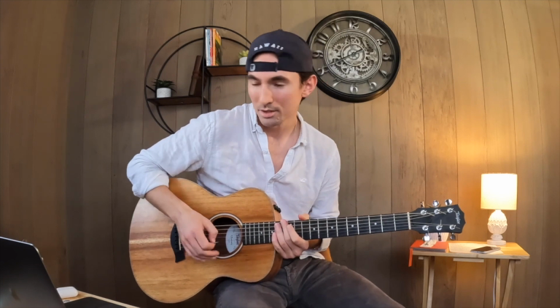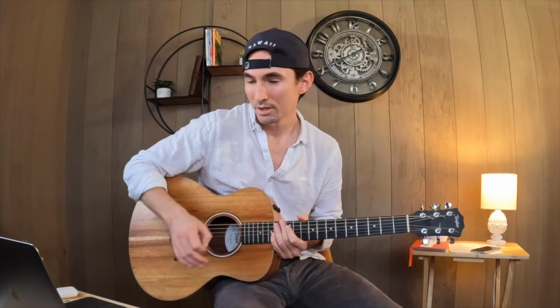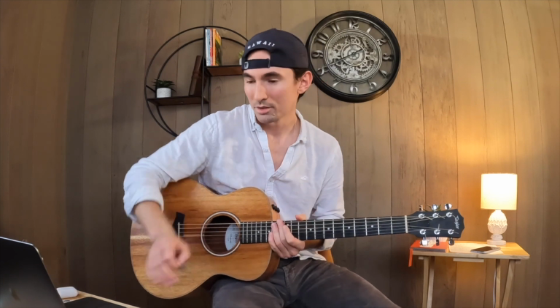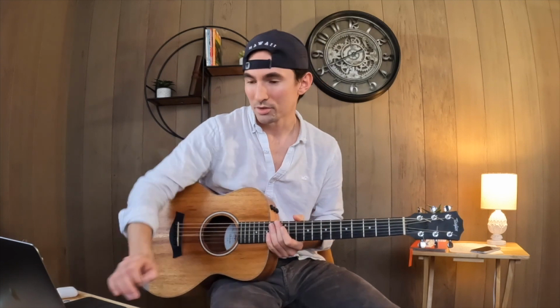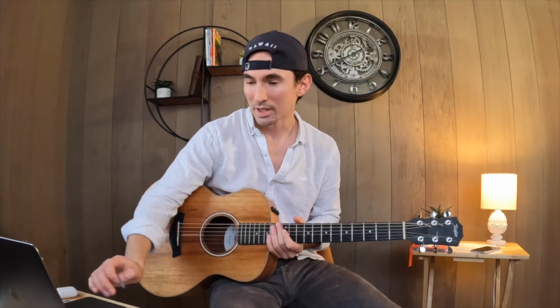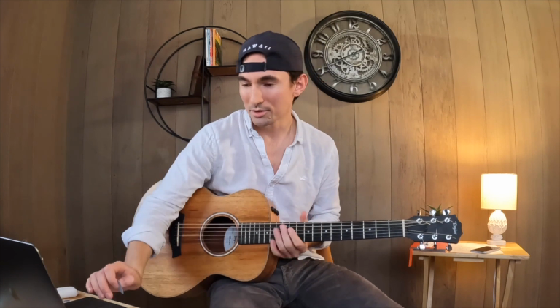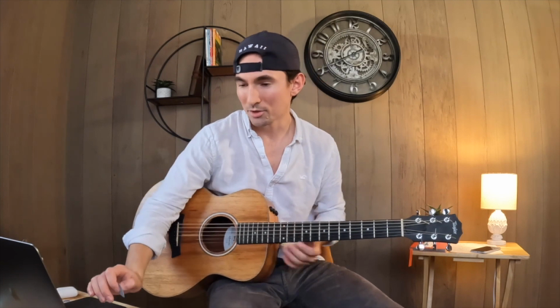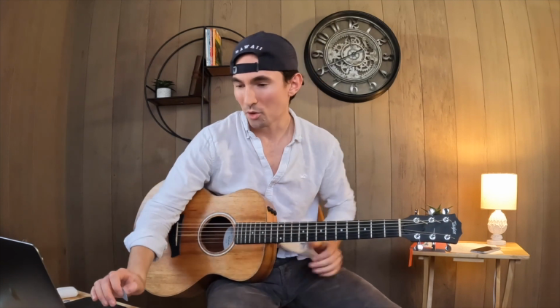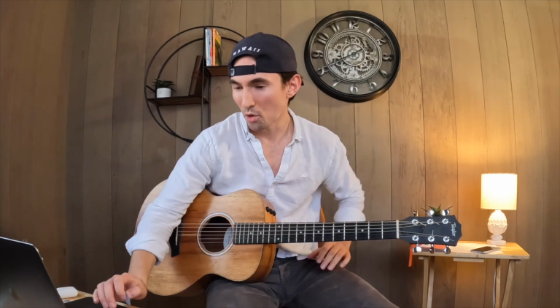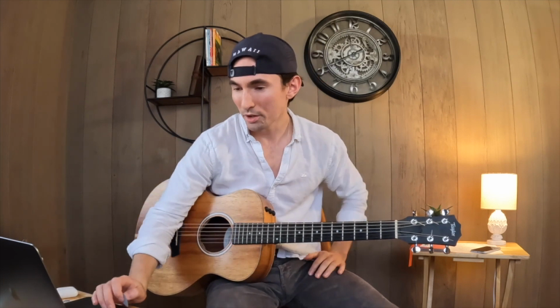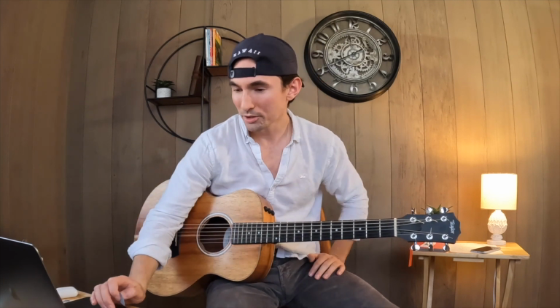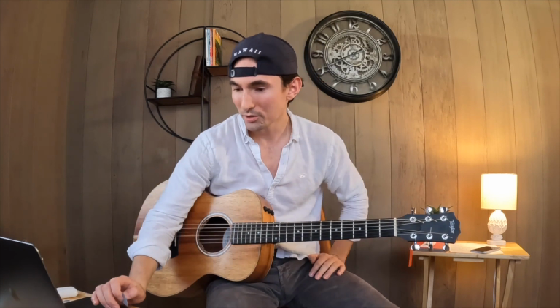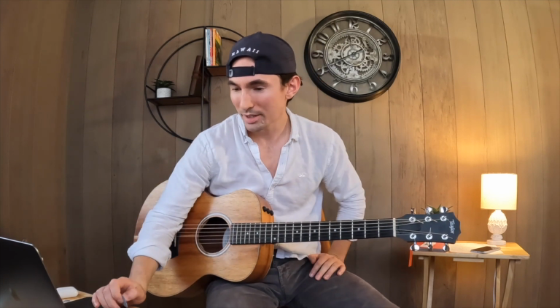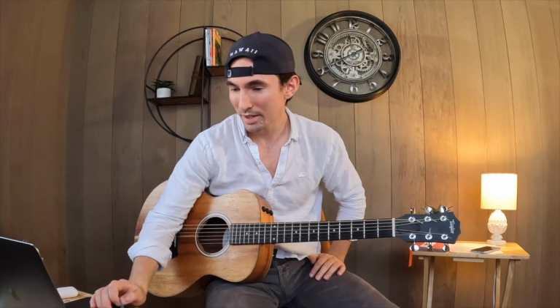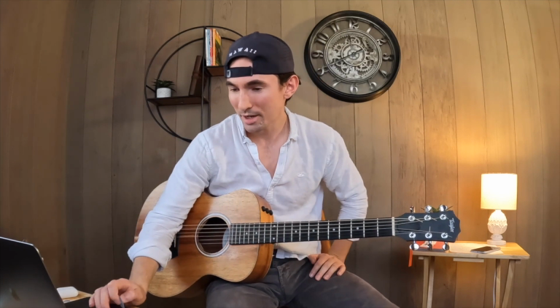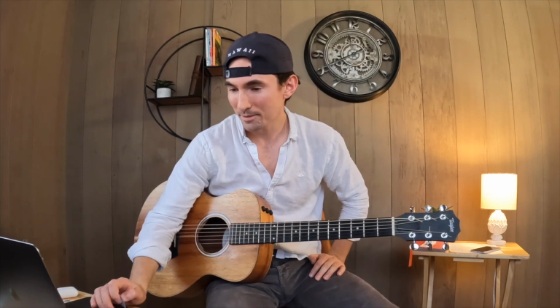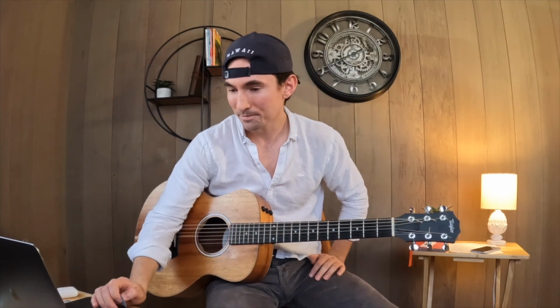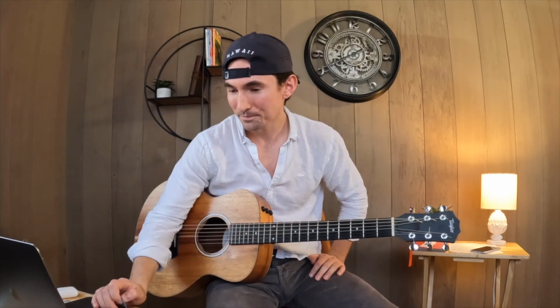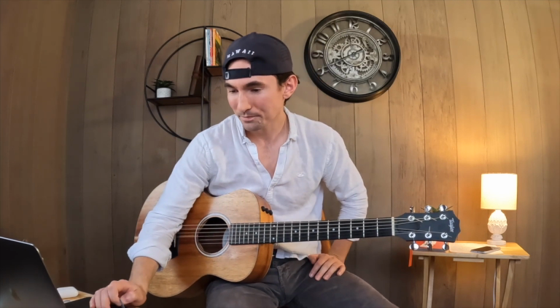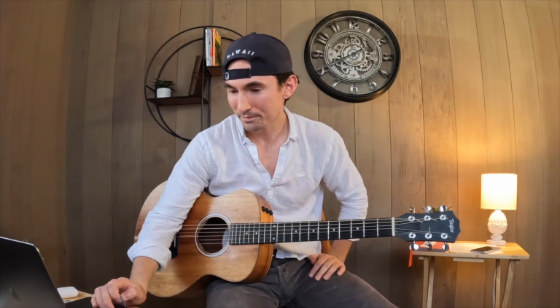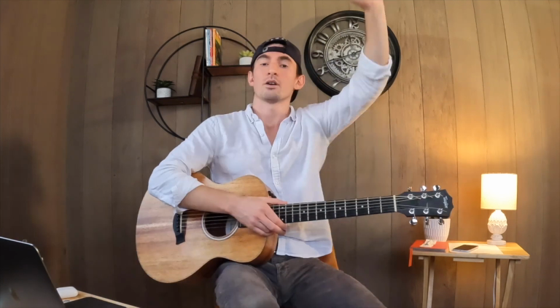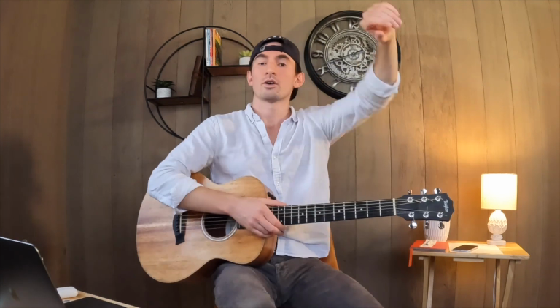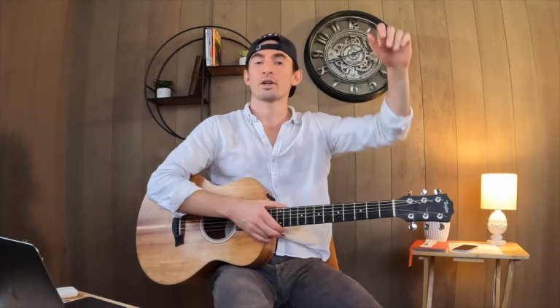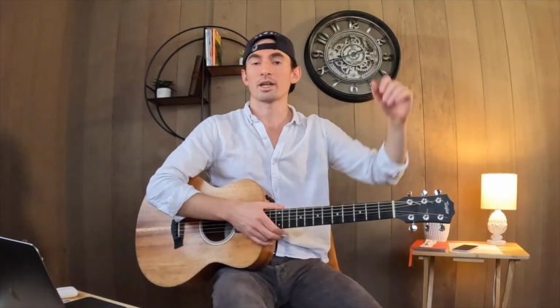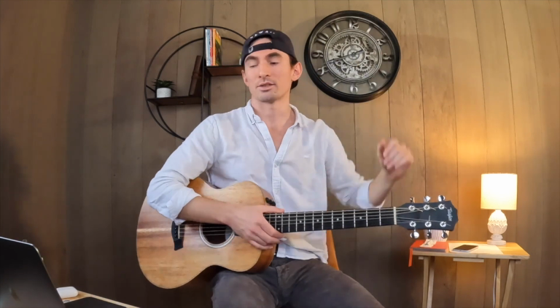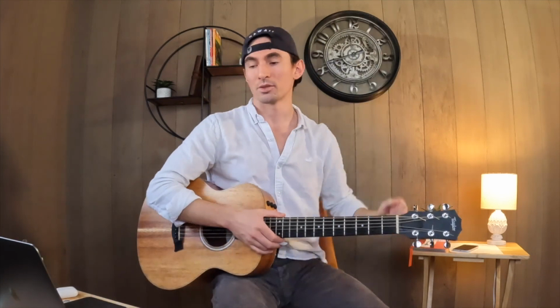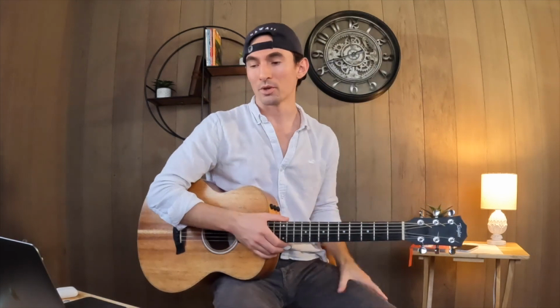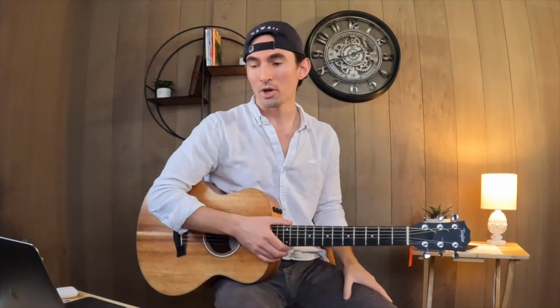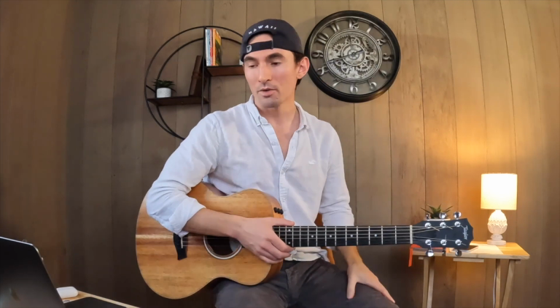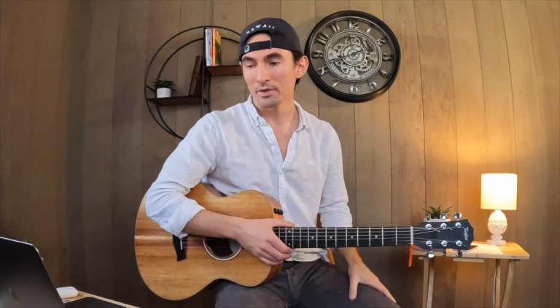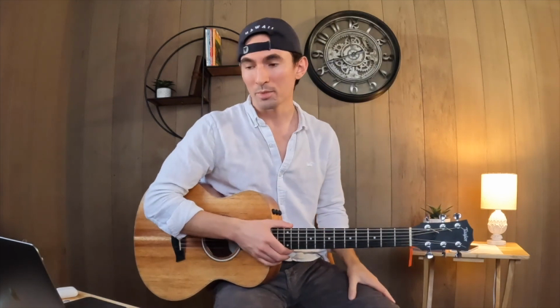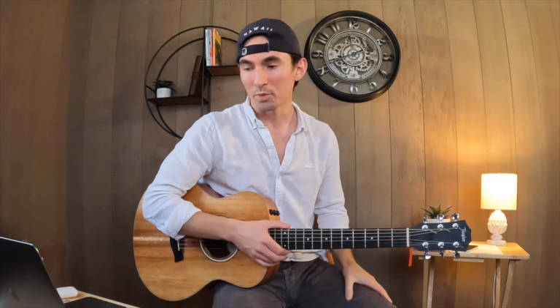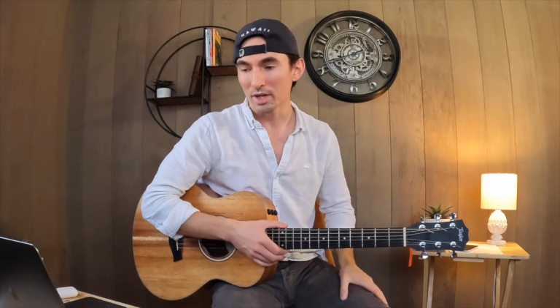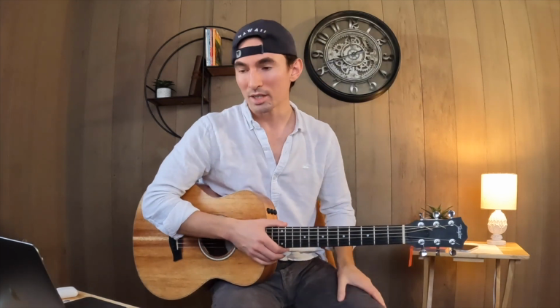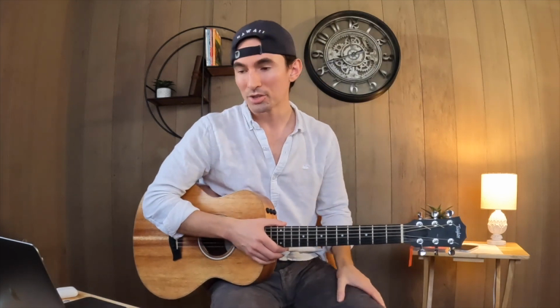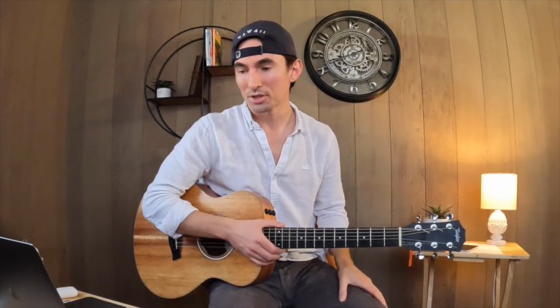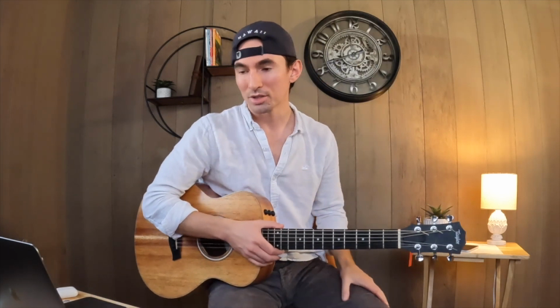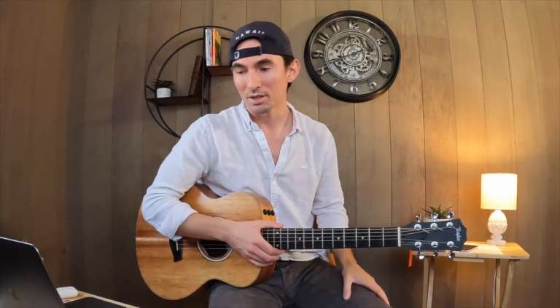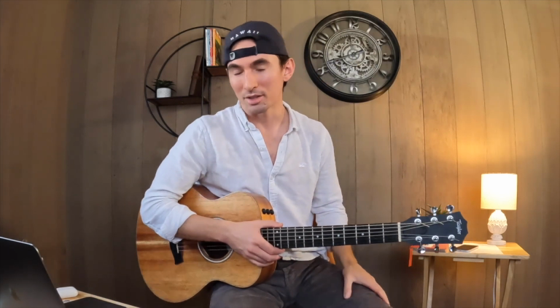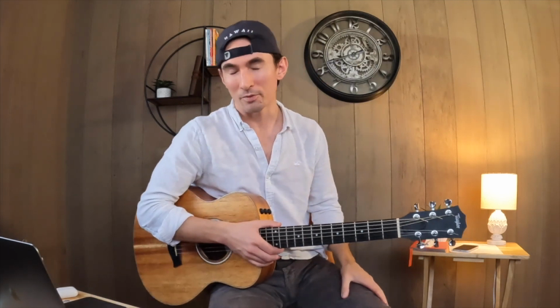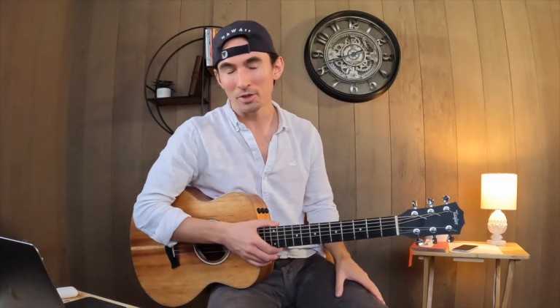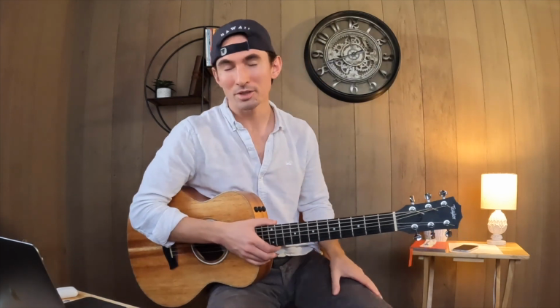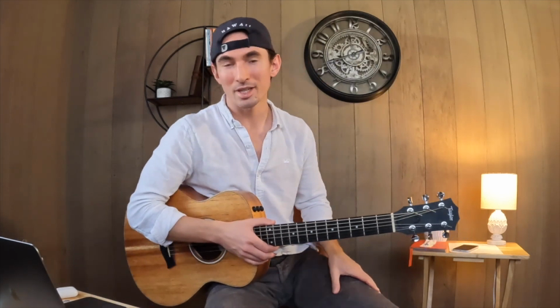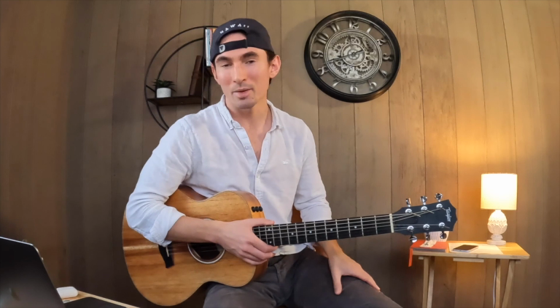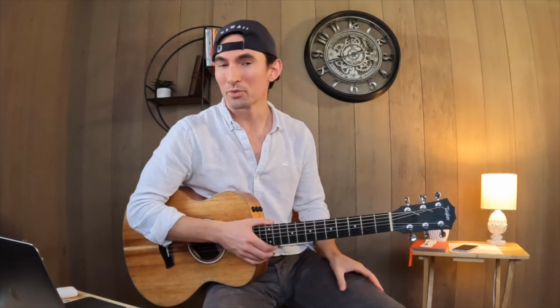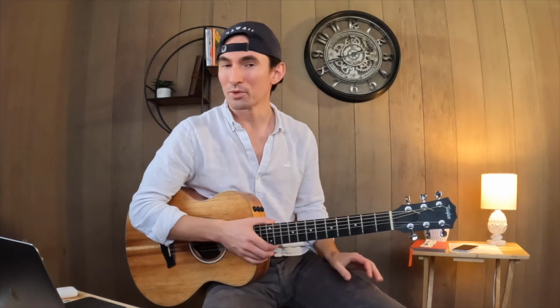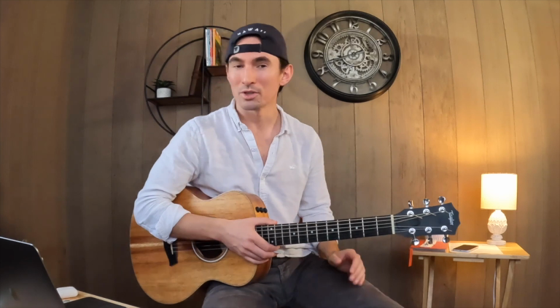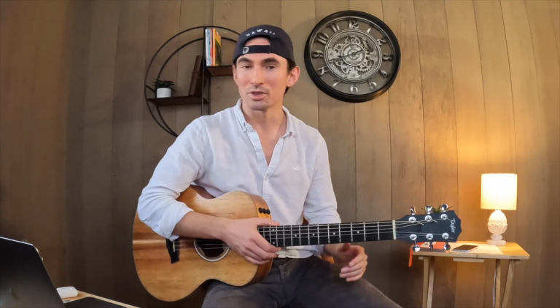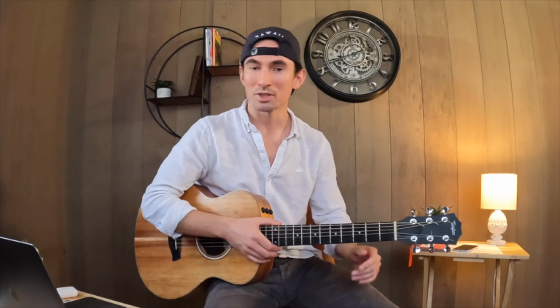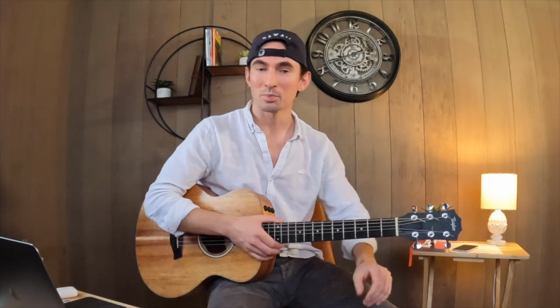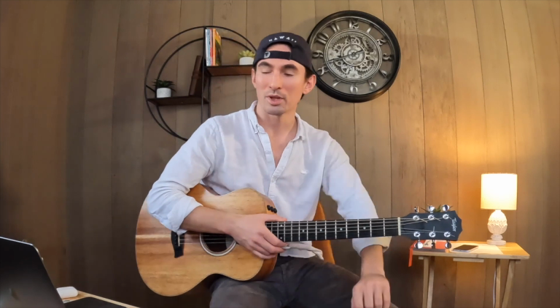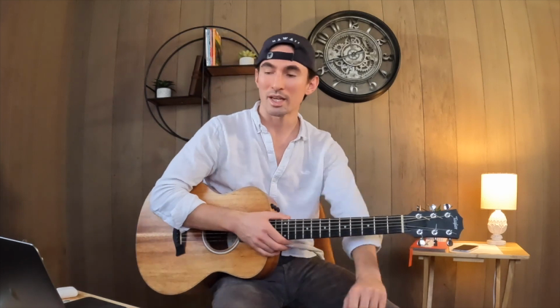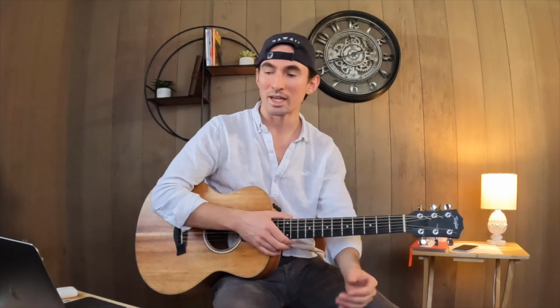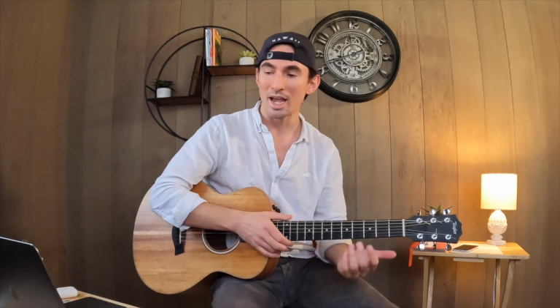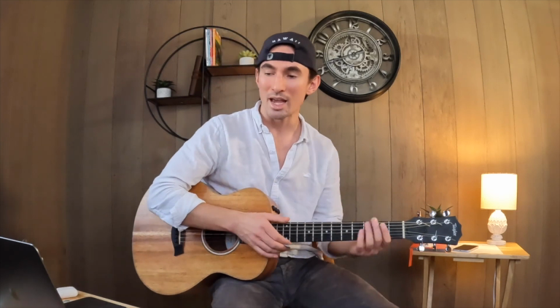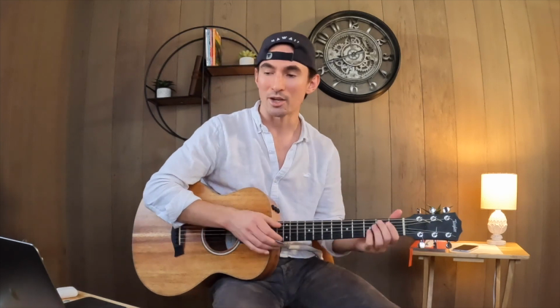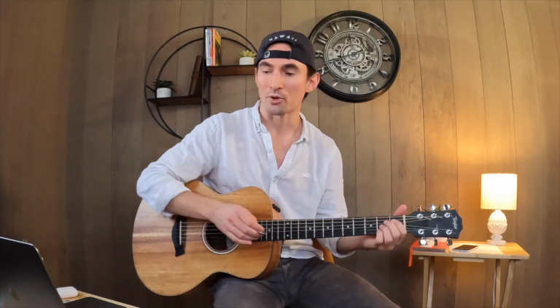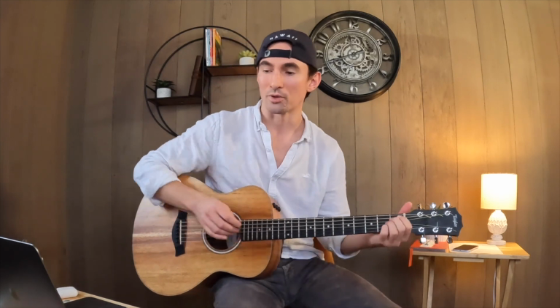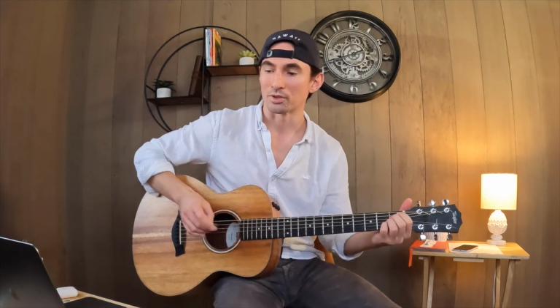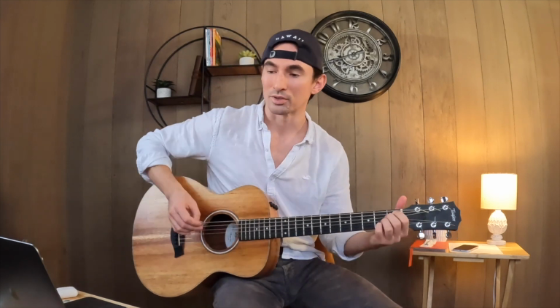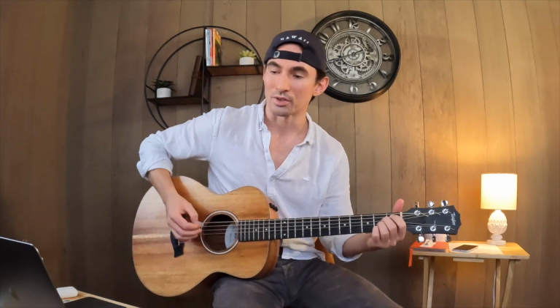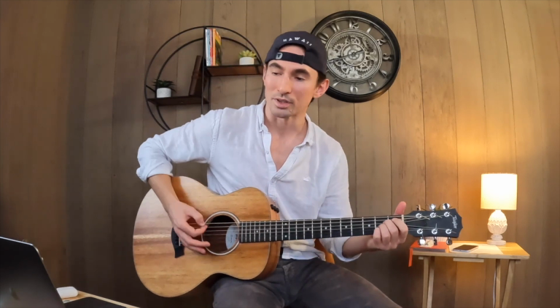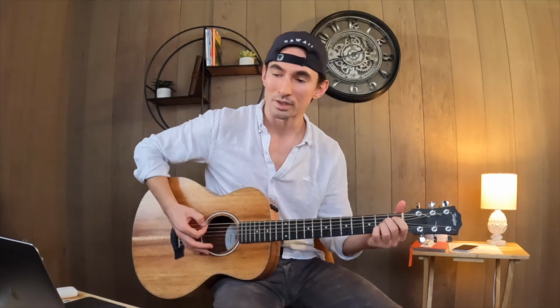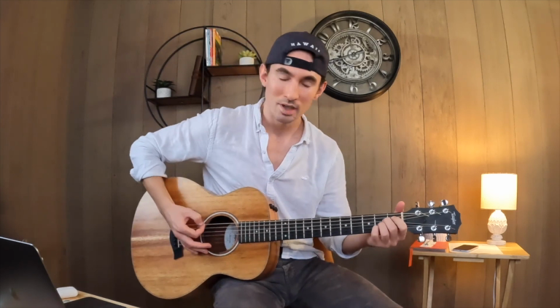That's the chorus right there. Now we'll go over the bridge. First time through, you're just playing an A chord.